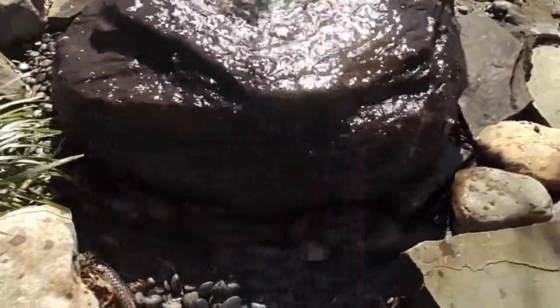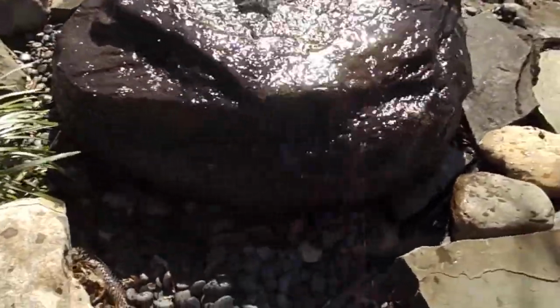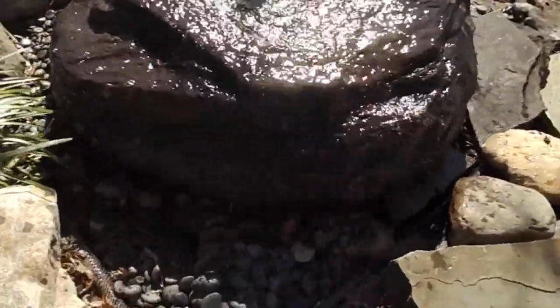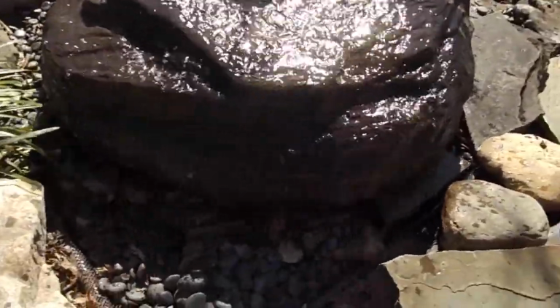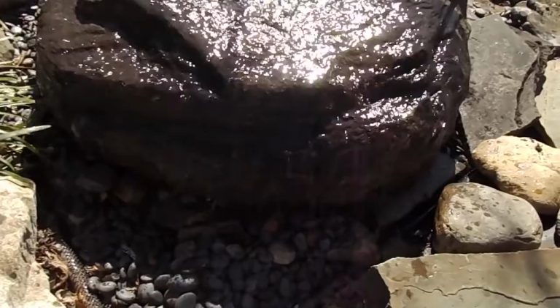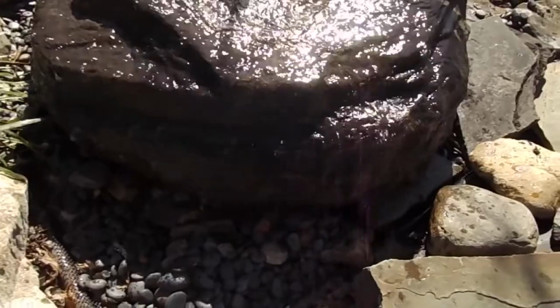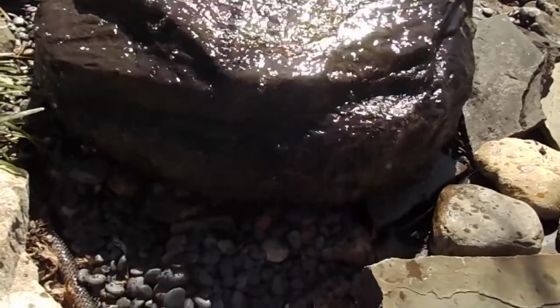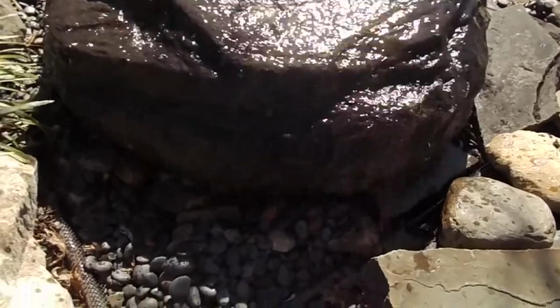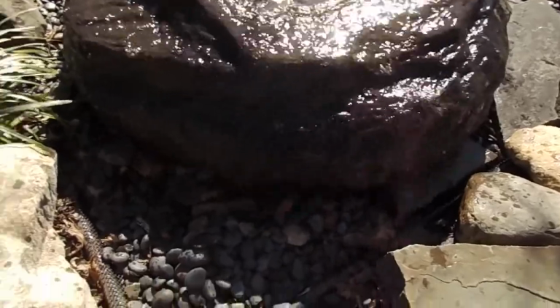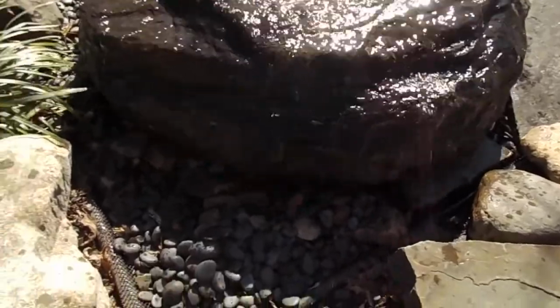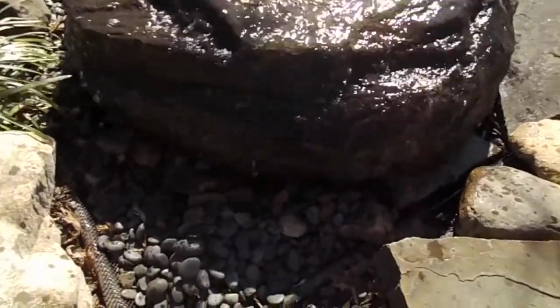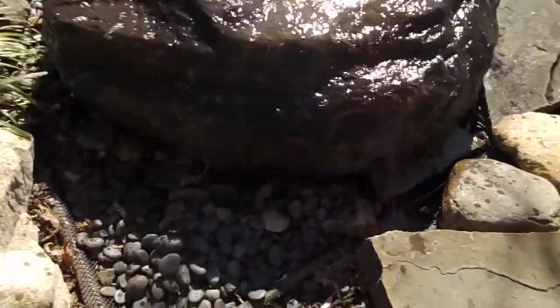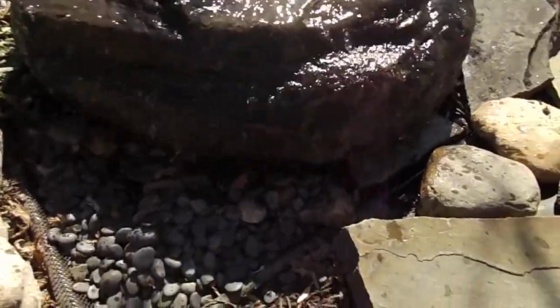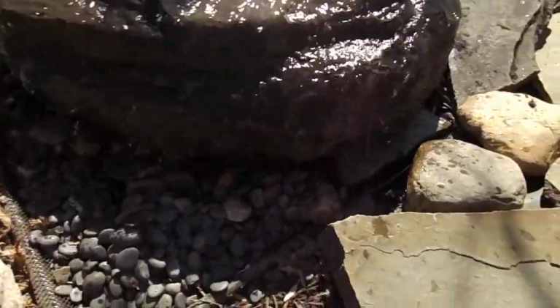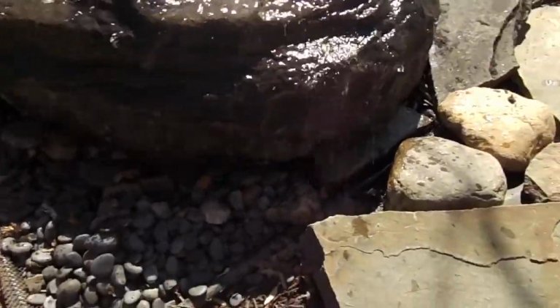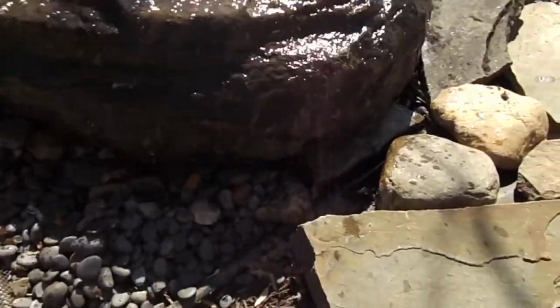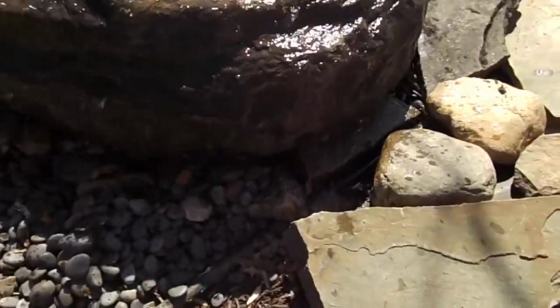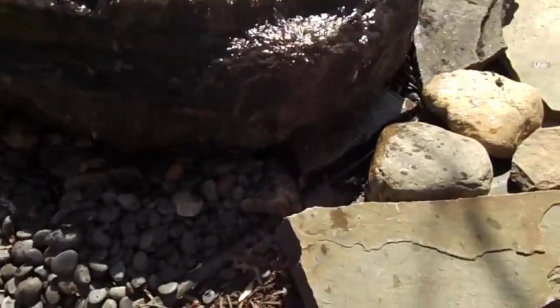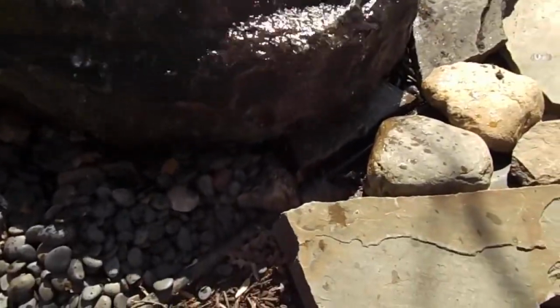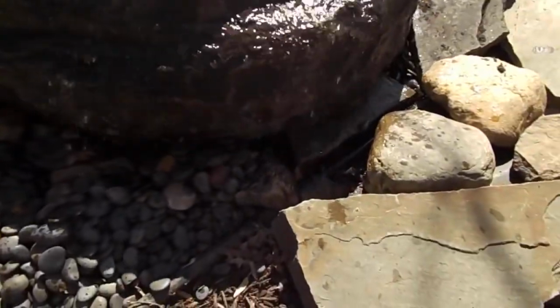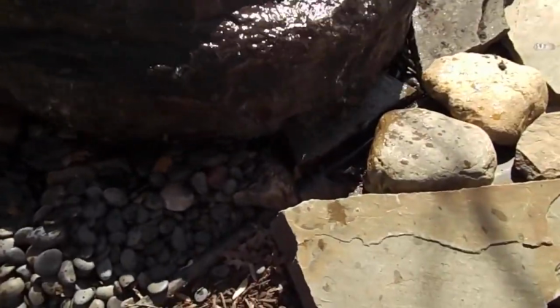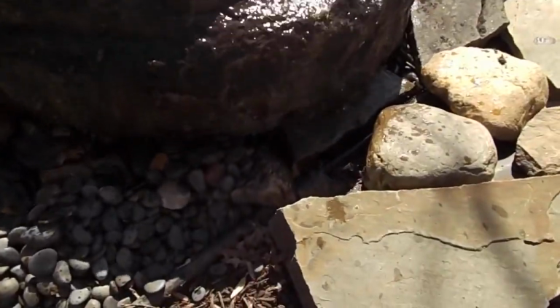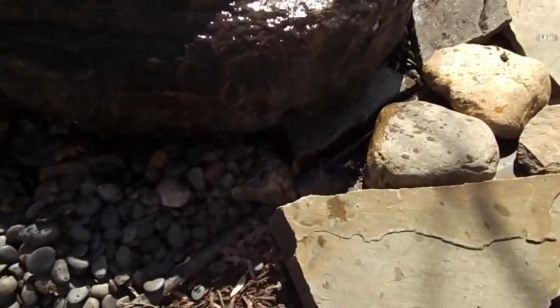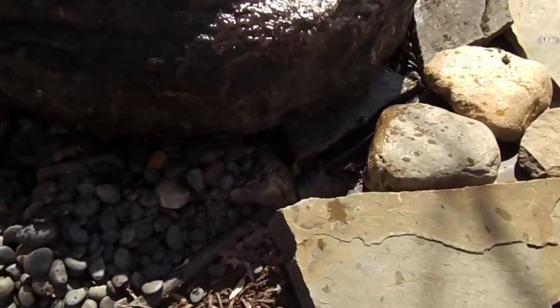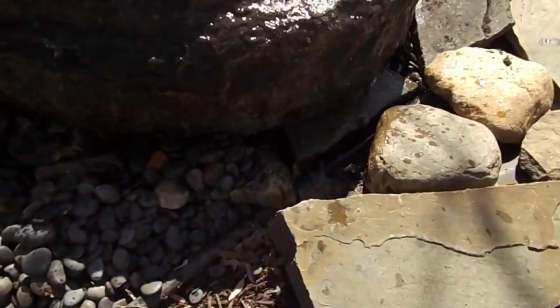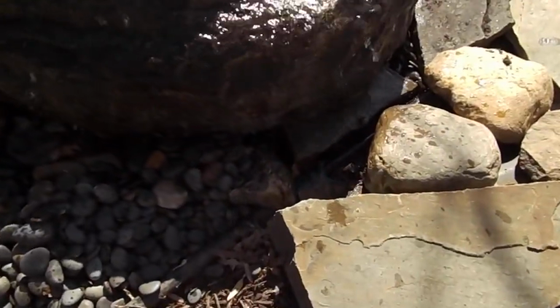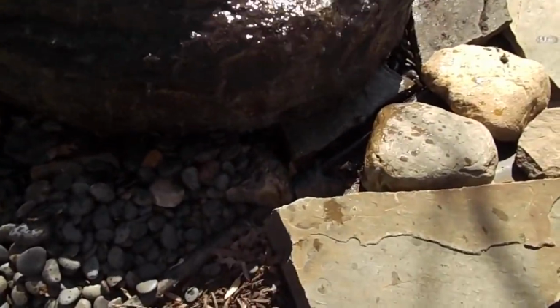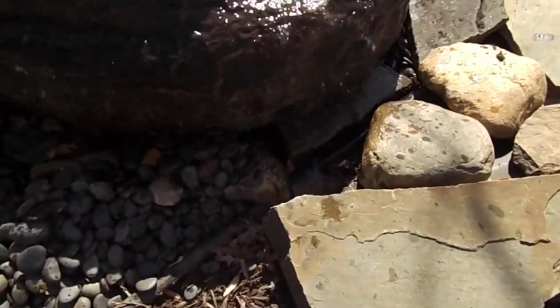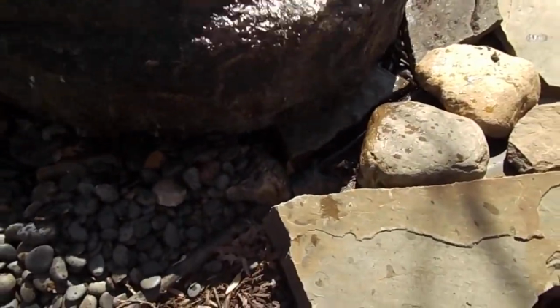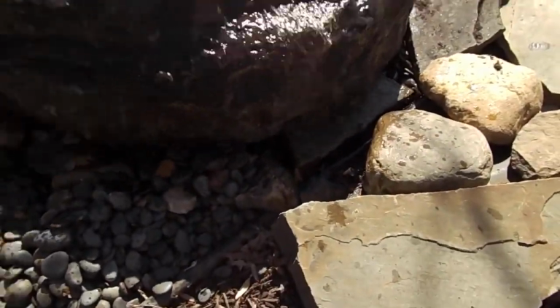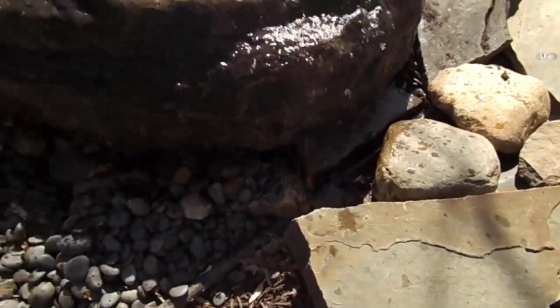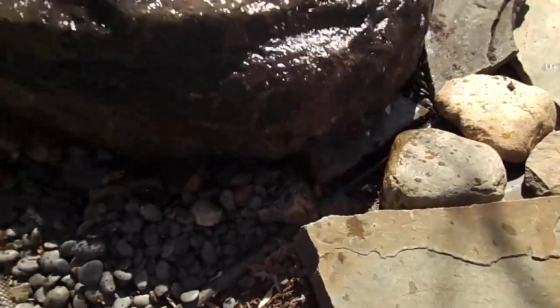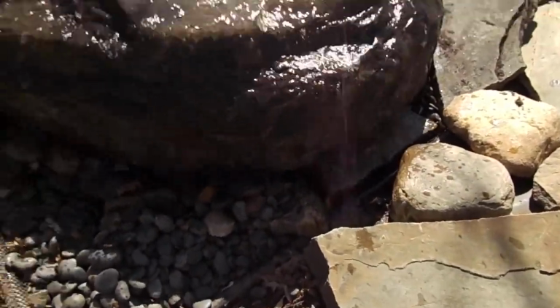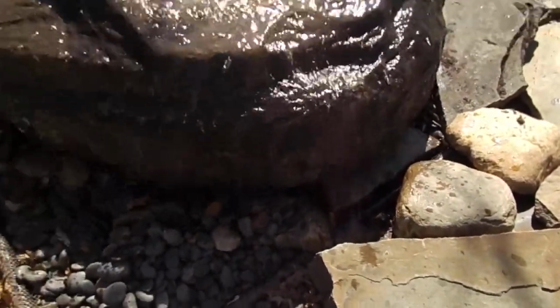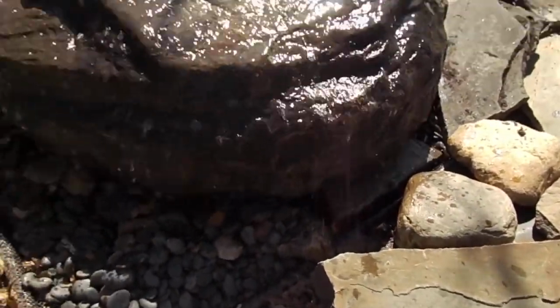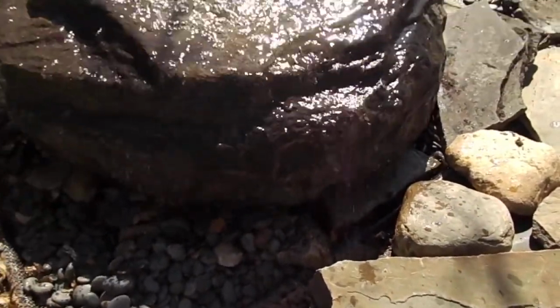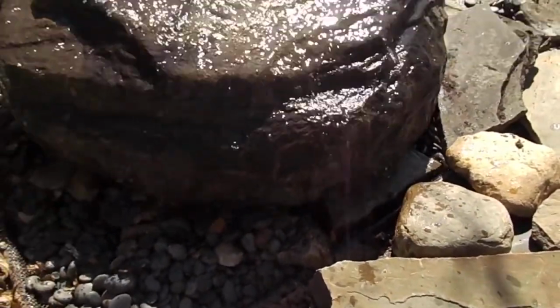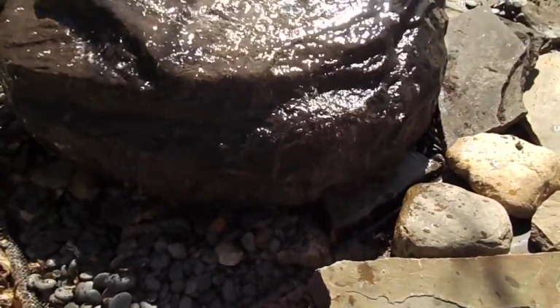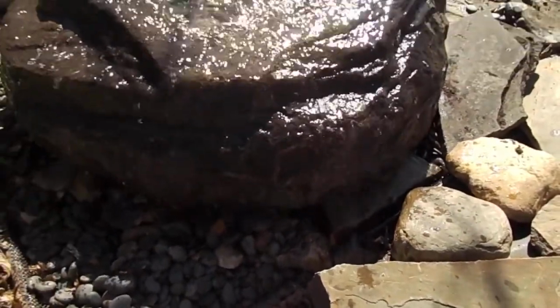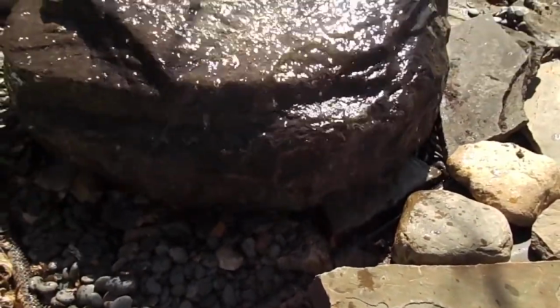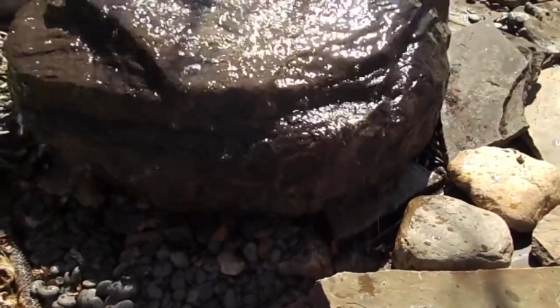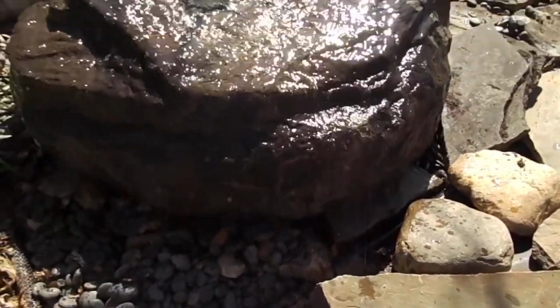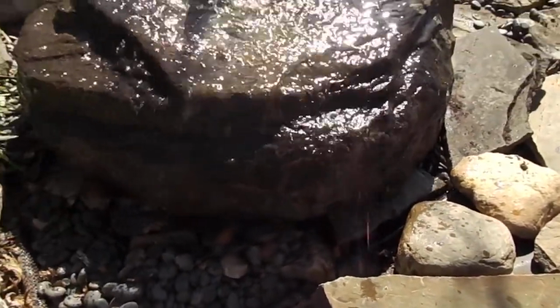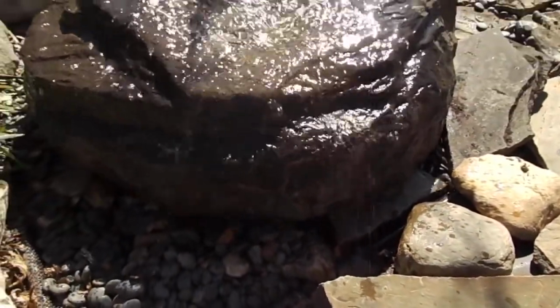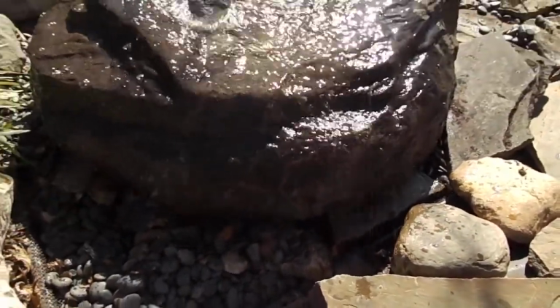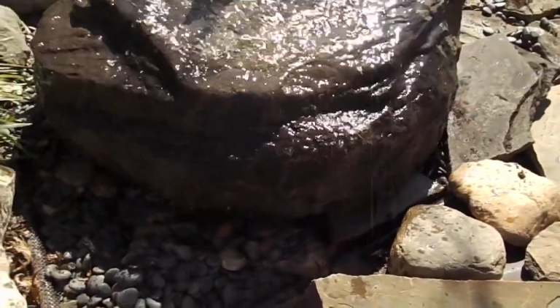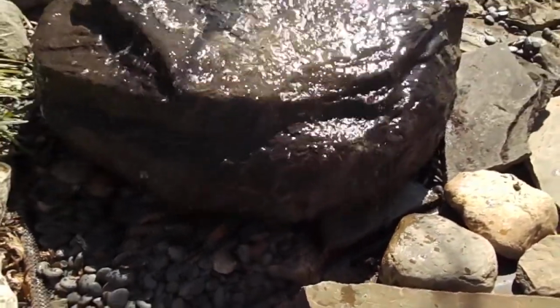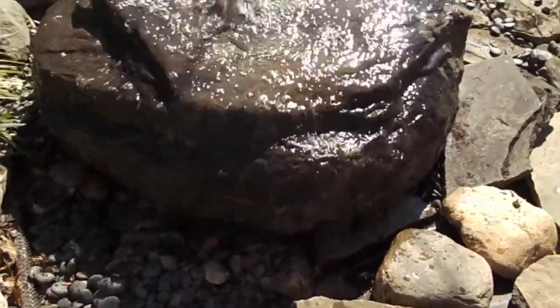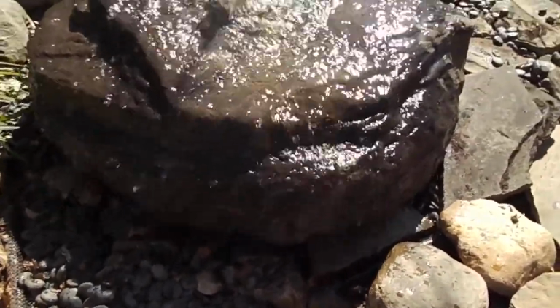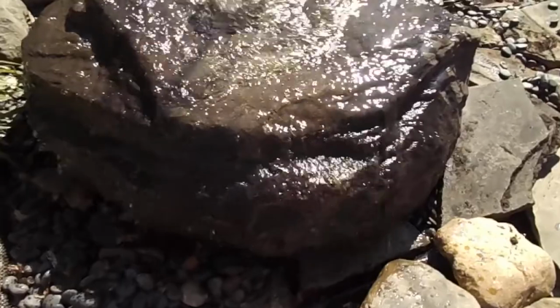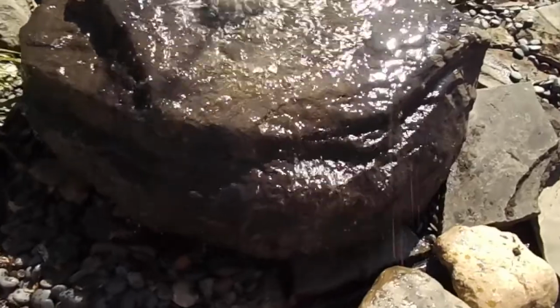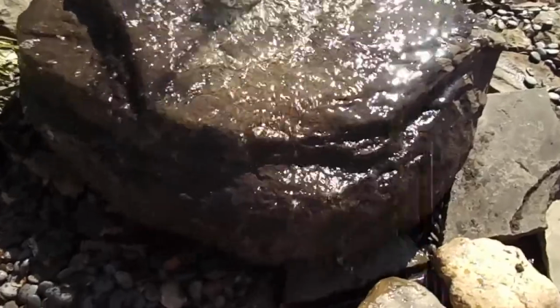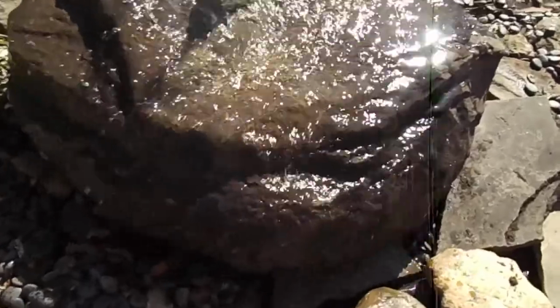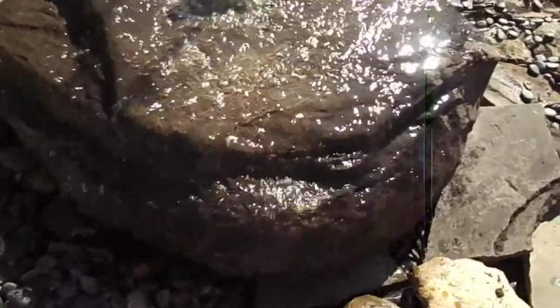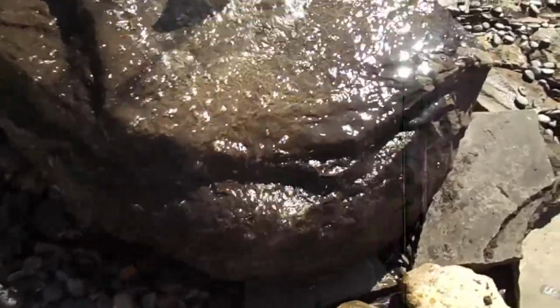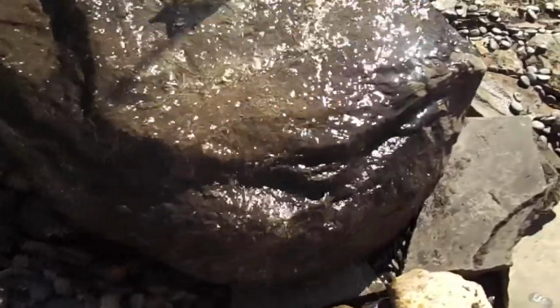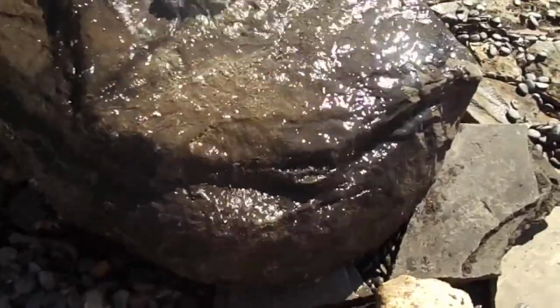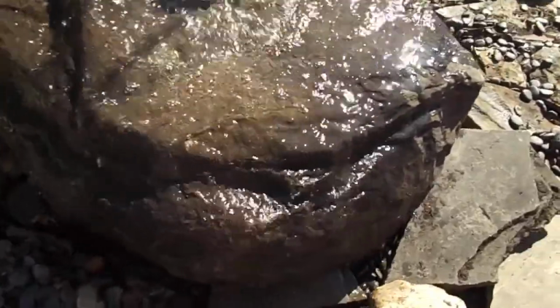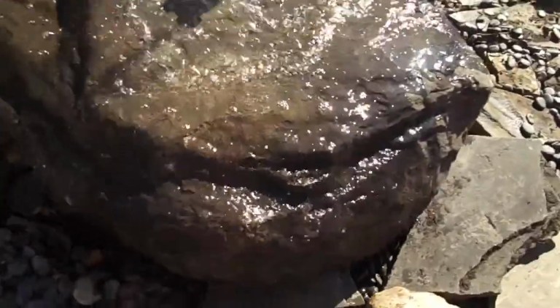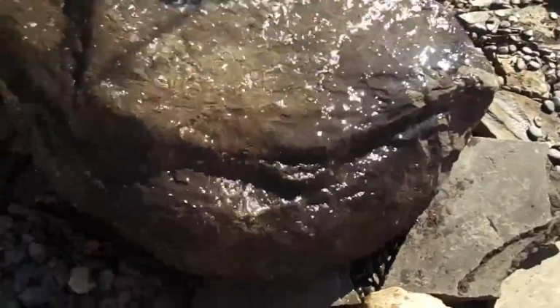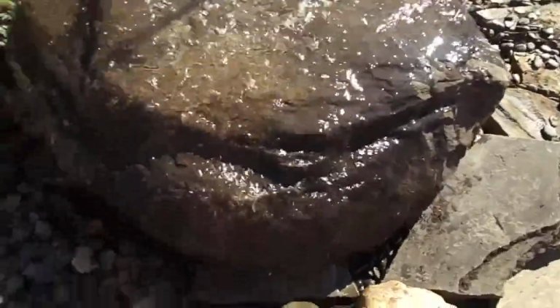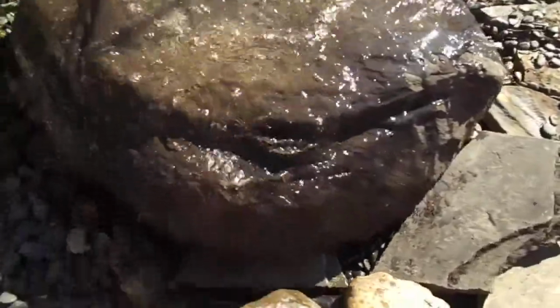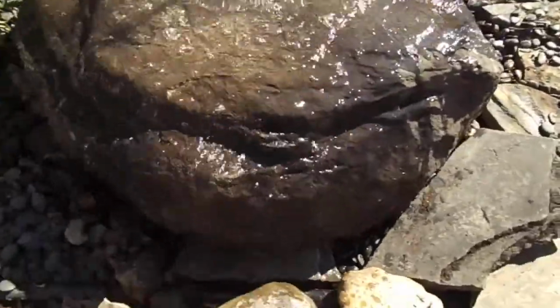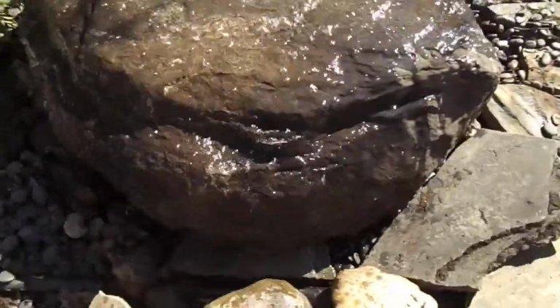You see that rippling effect? You see right there where we have its shim? This rock is just beautiful all the way around.